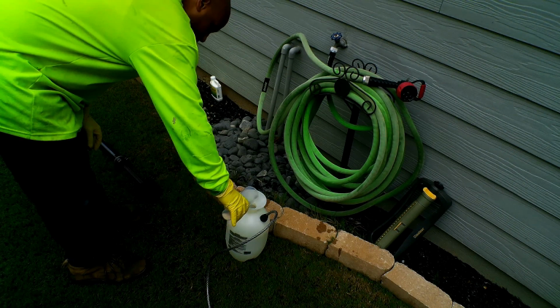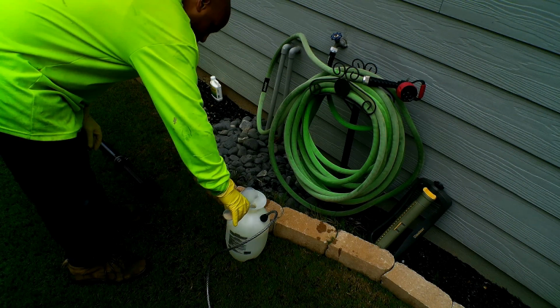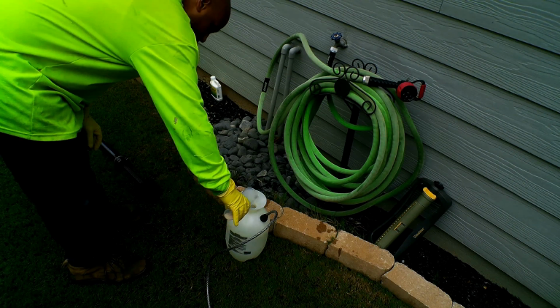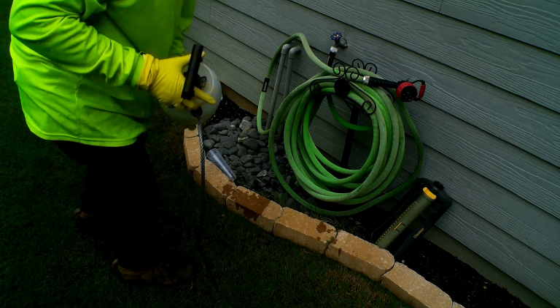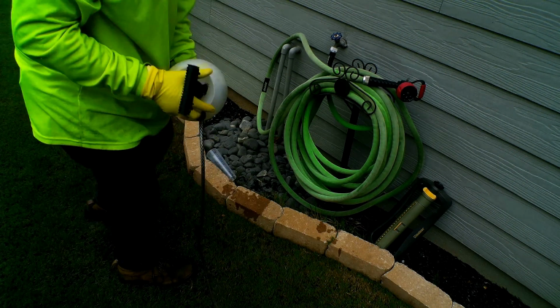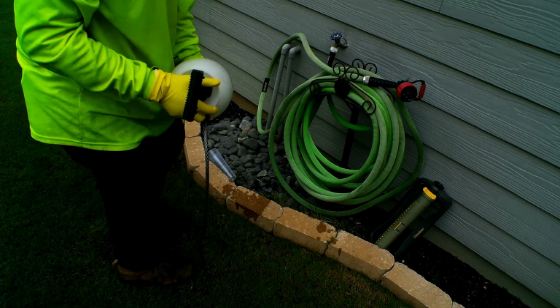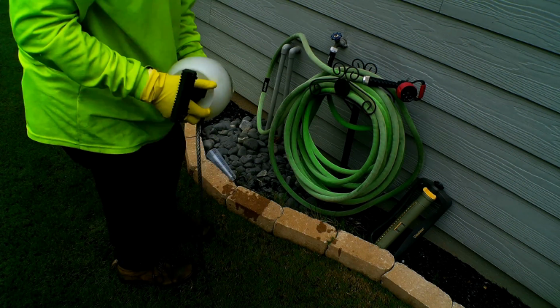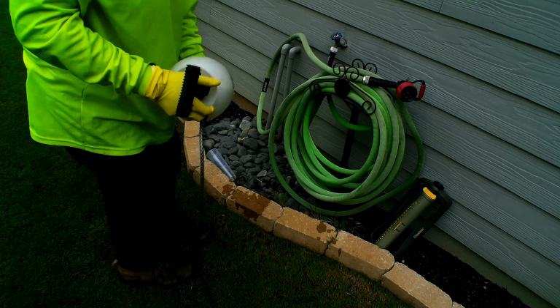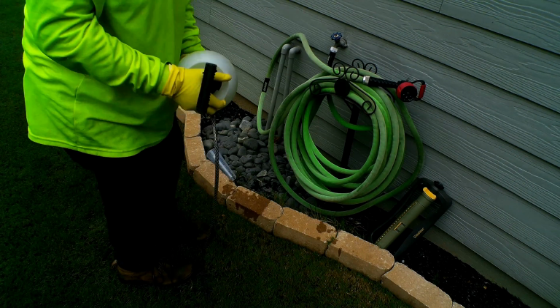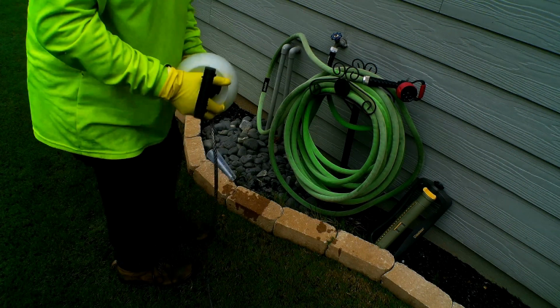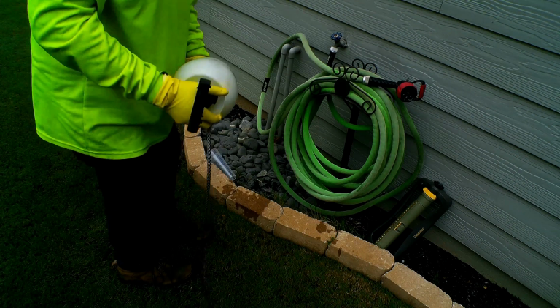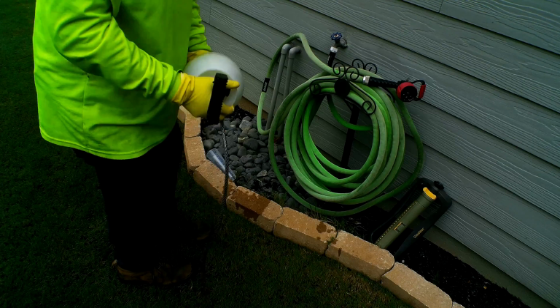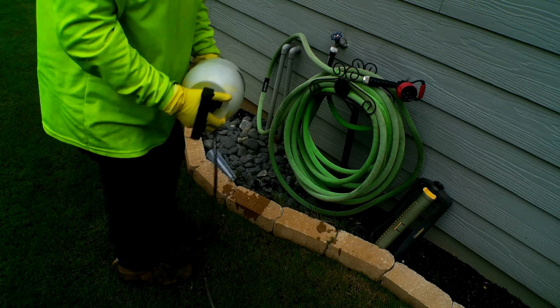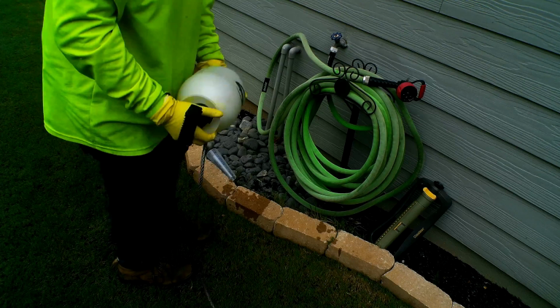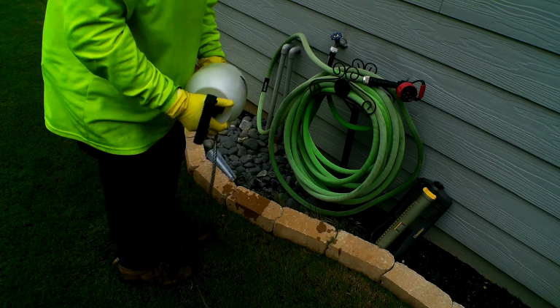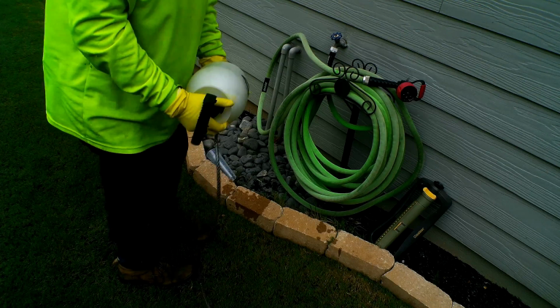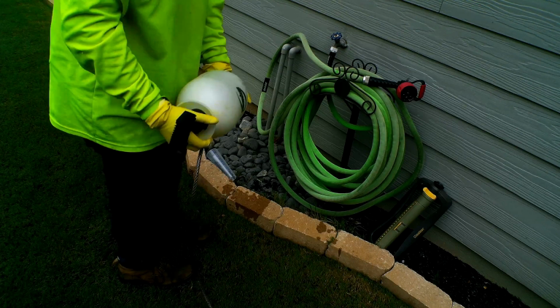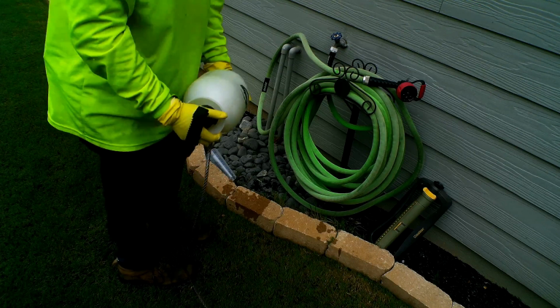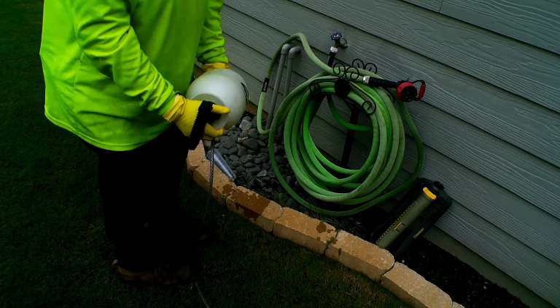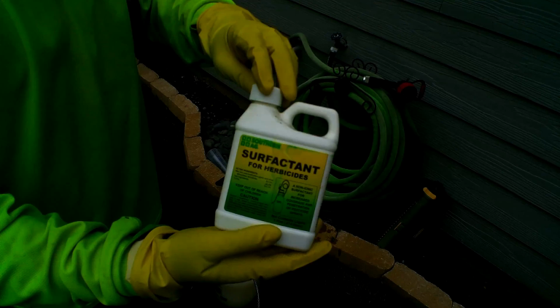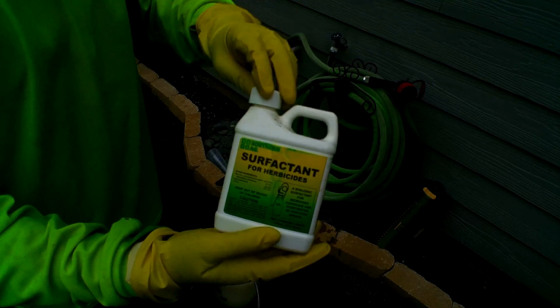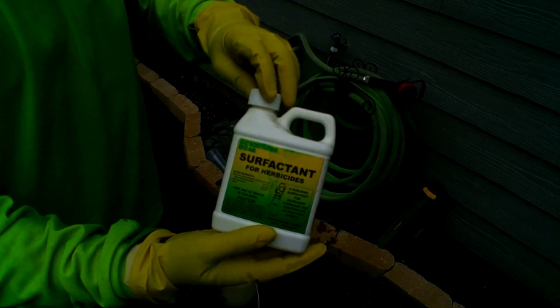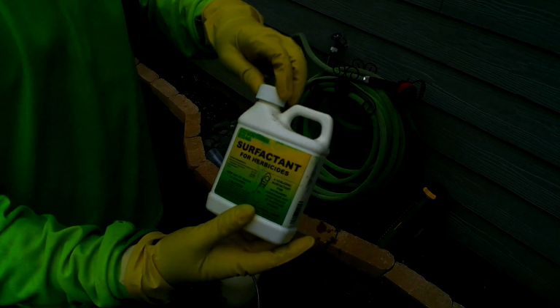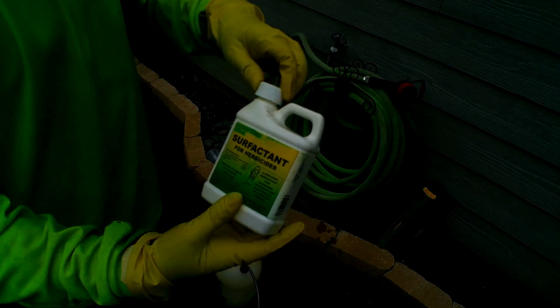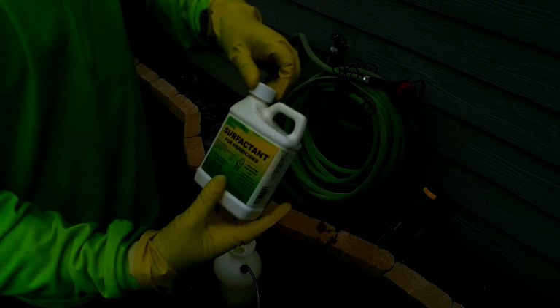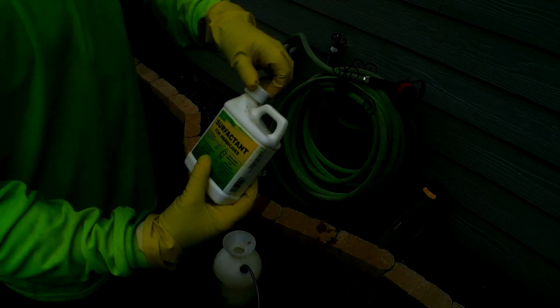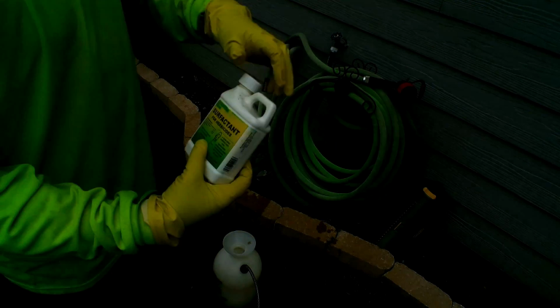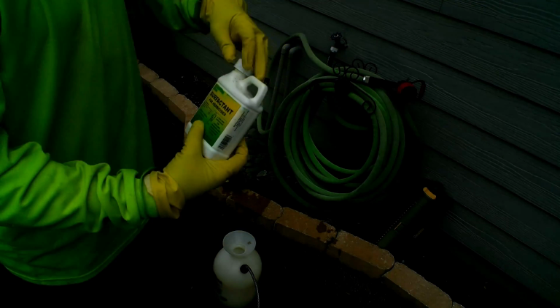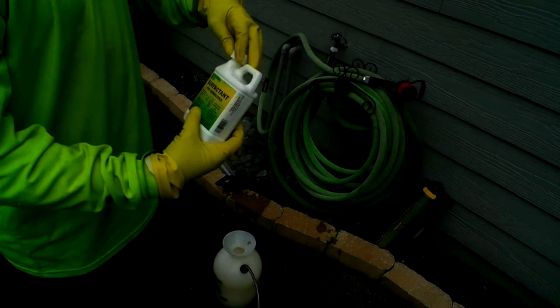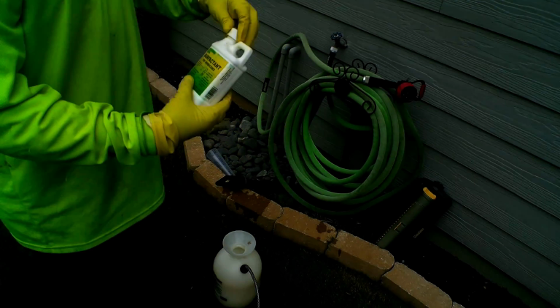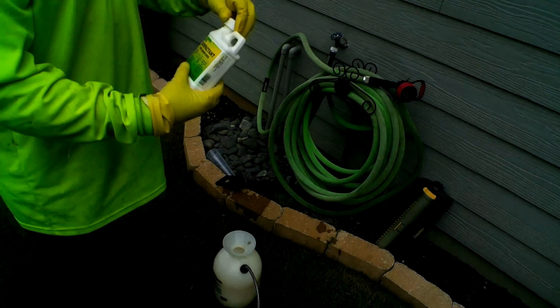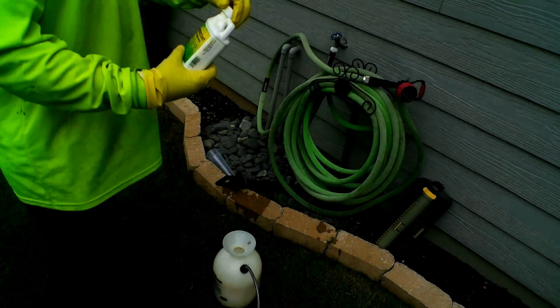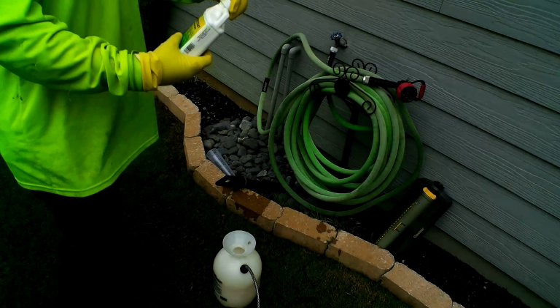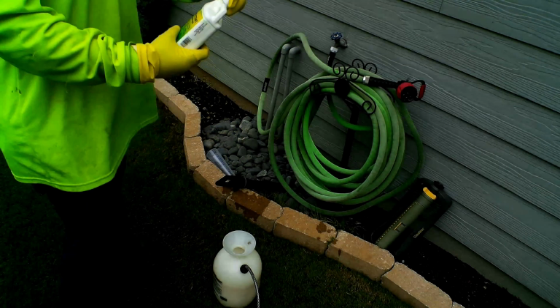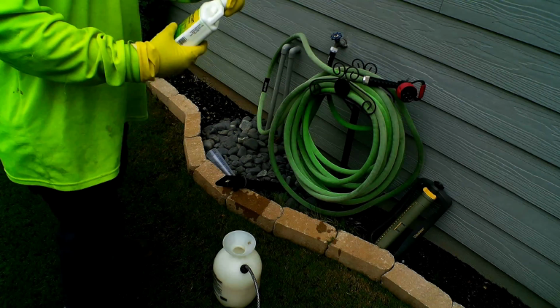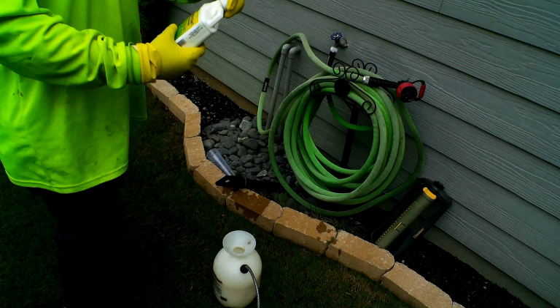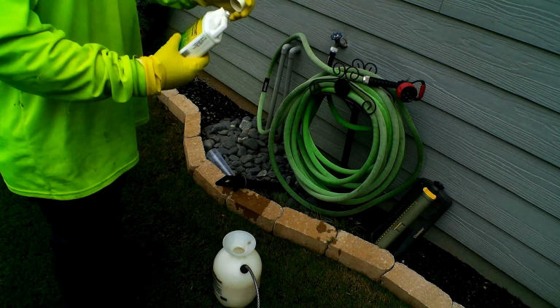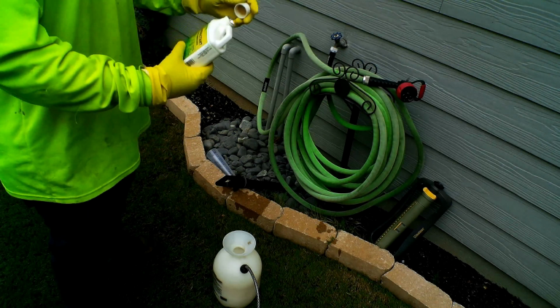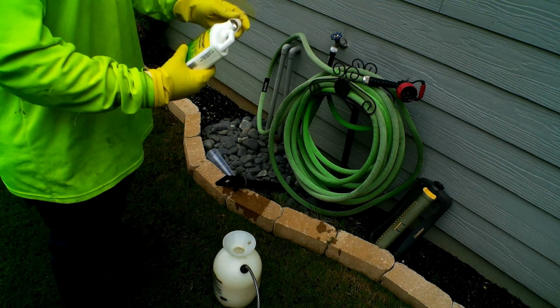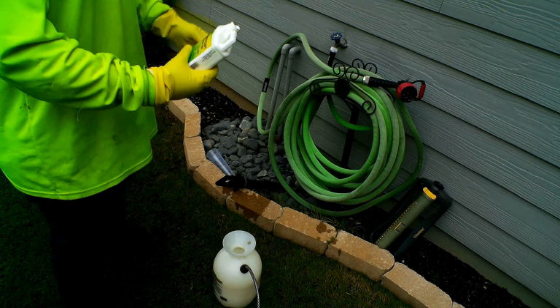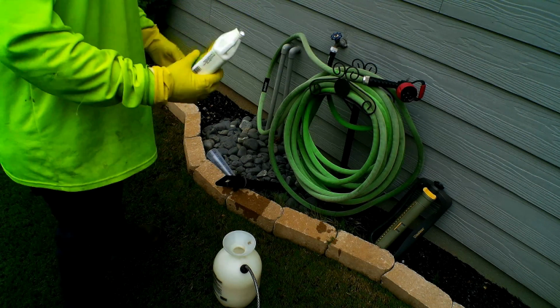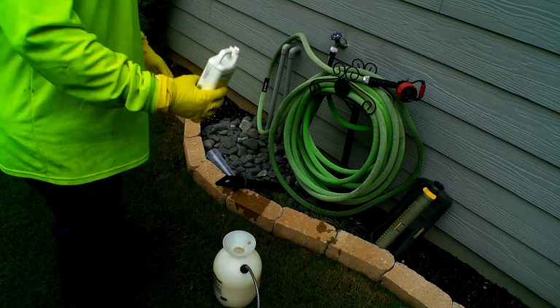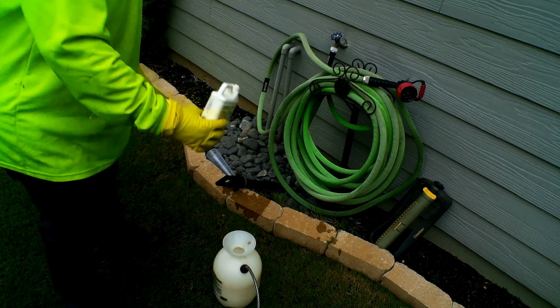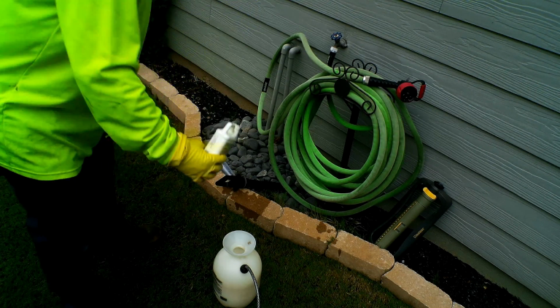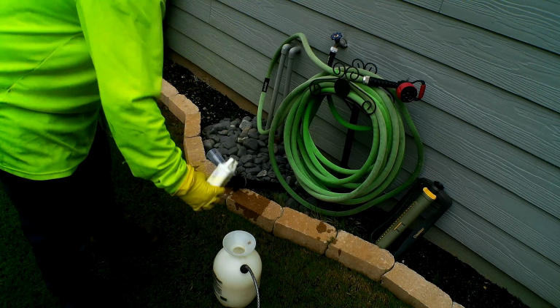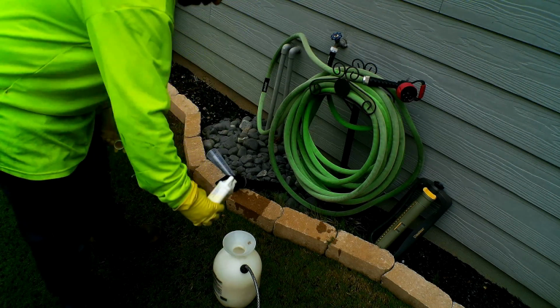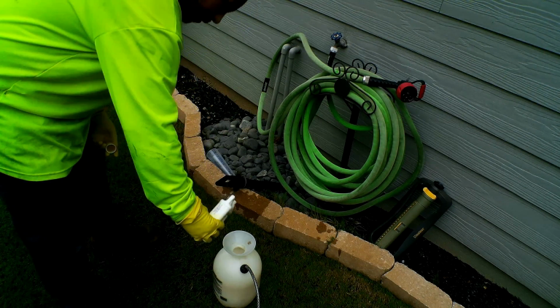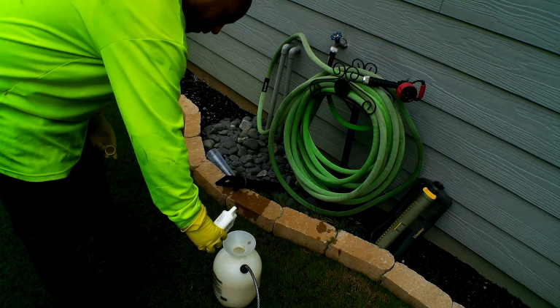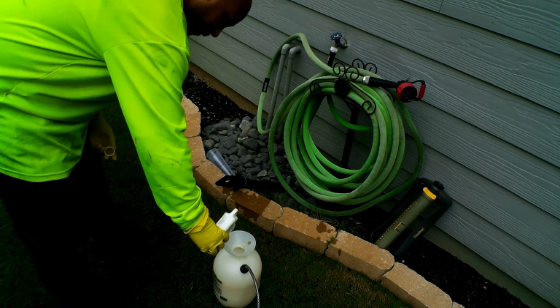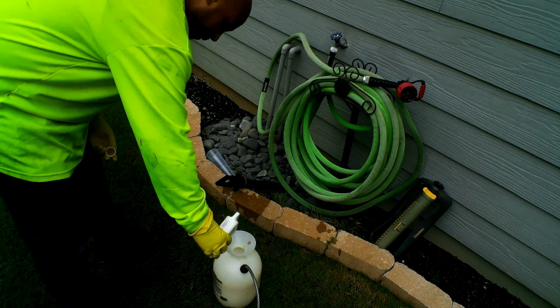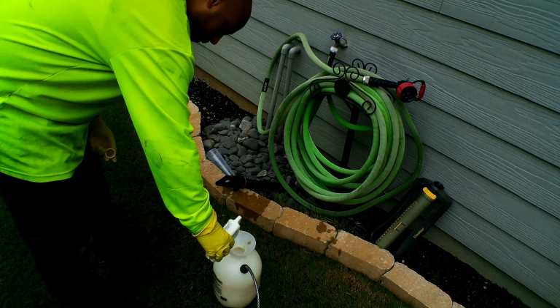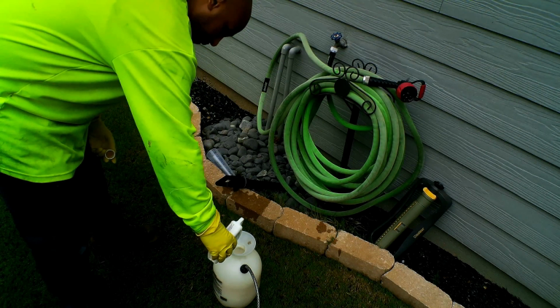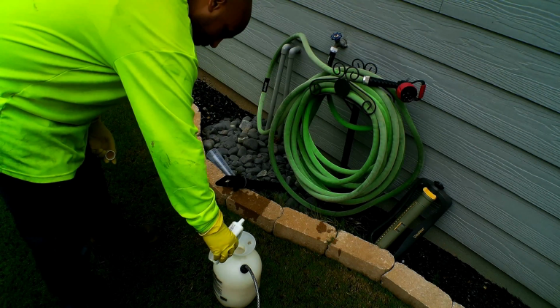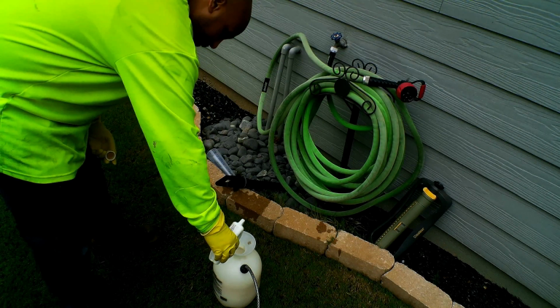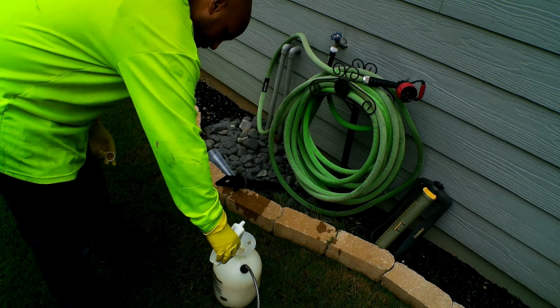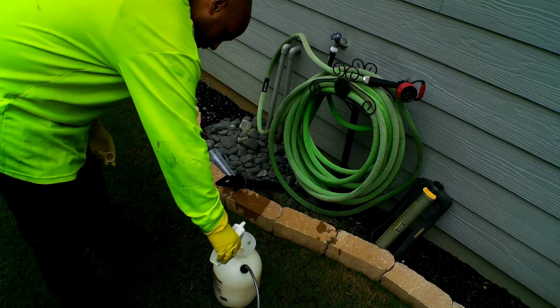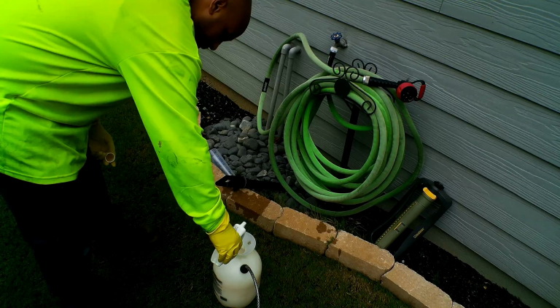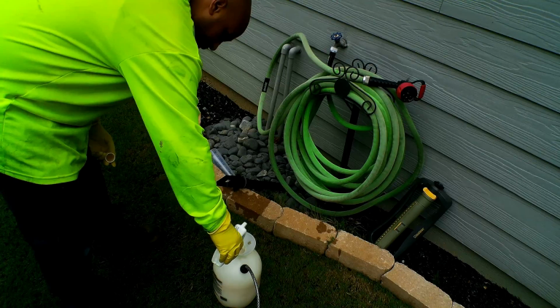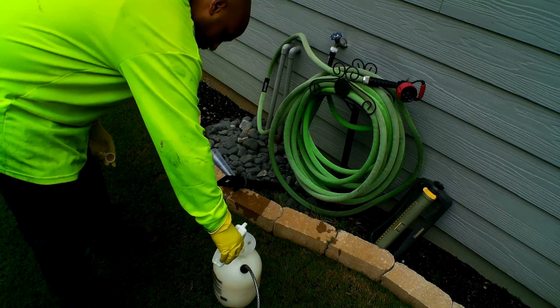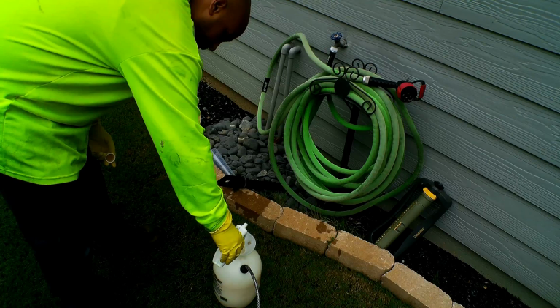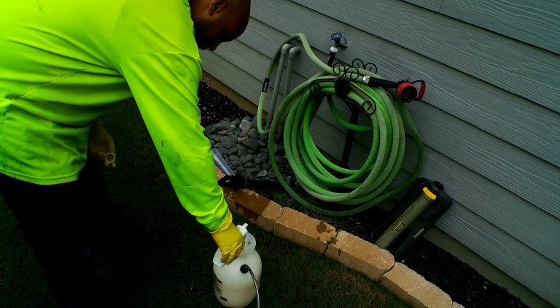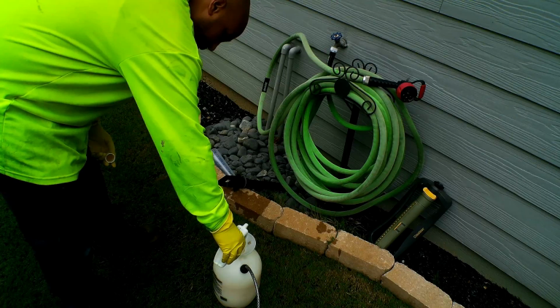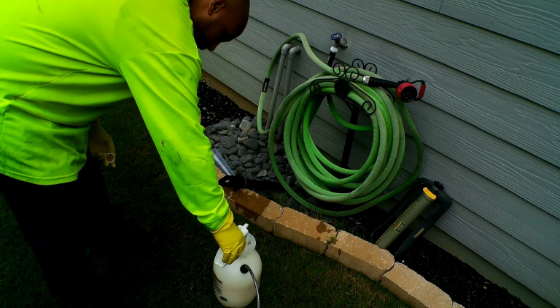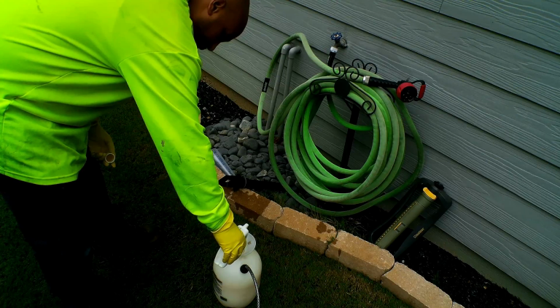I'm going to agitate it really well, then I'm going to add my surfactant, as a surfactant is key in order to allow chemicals to stick to the leaves.